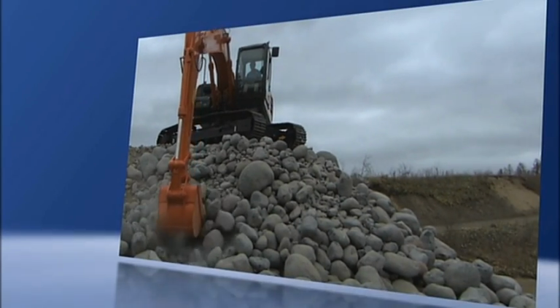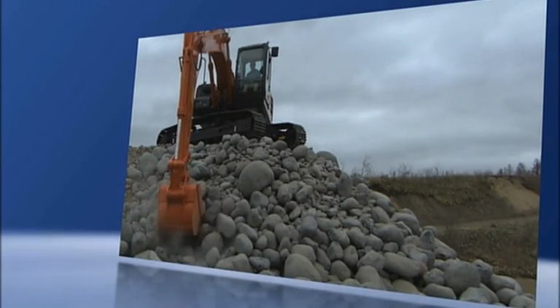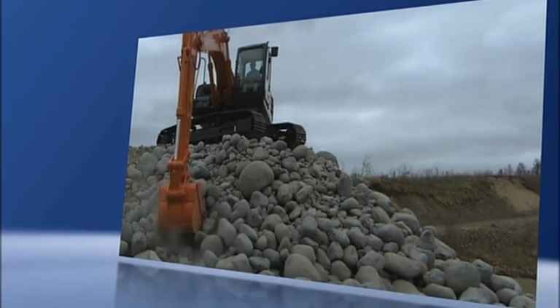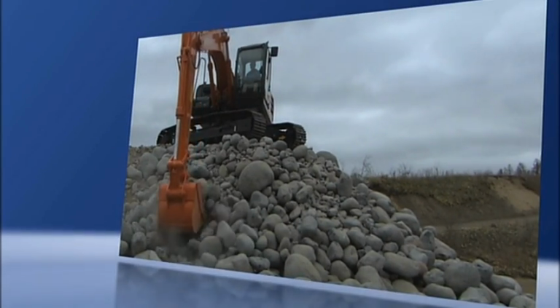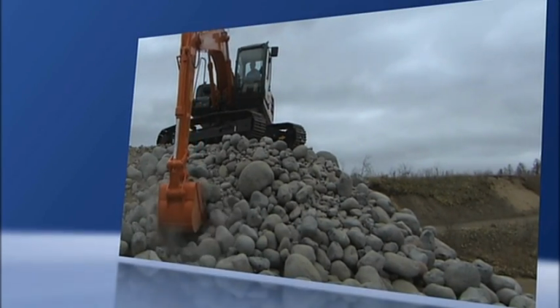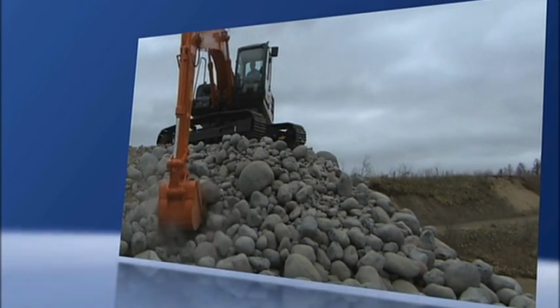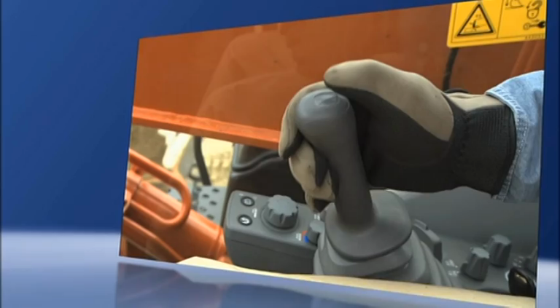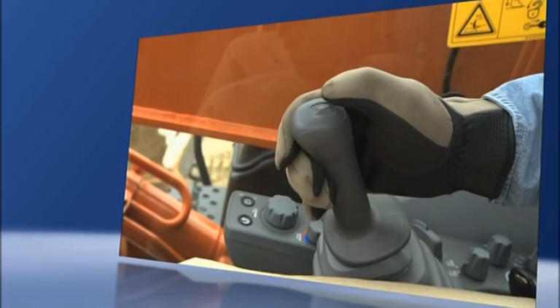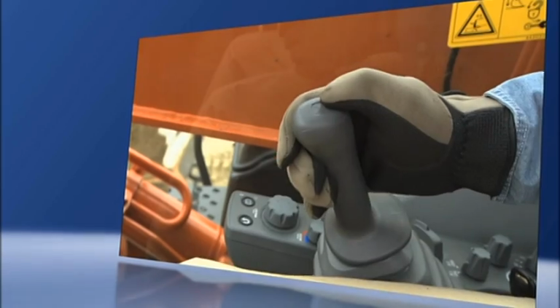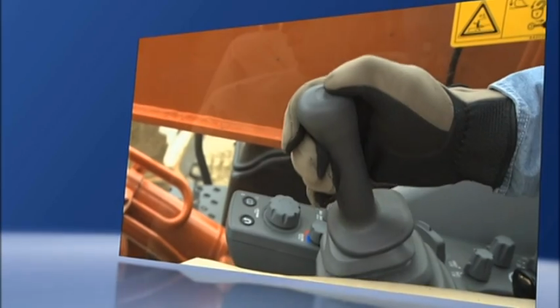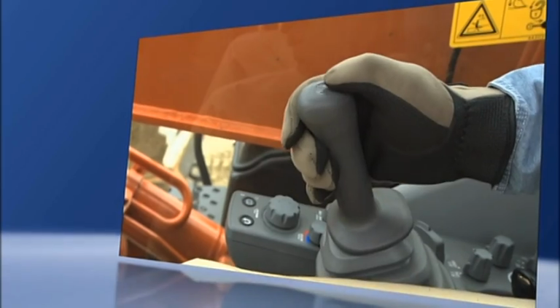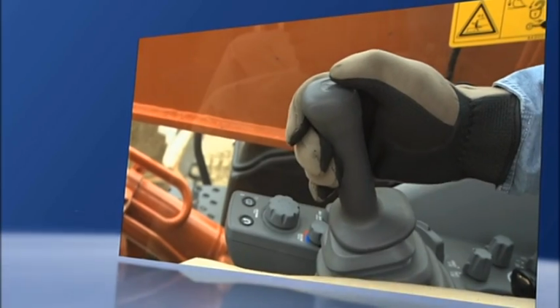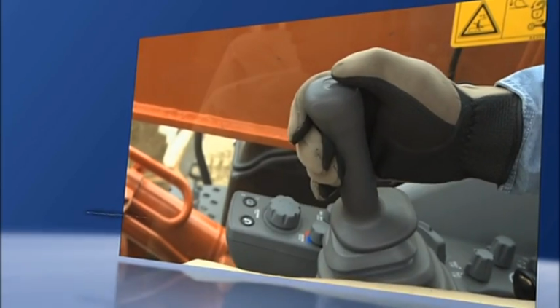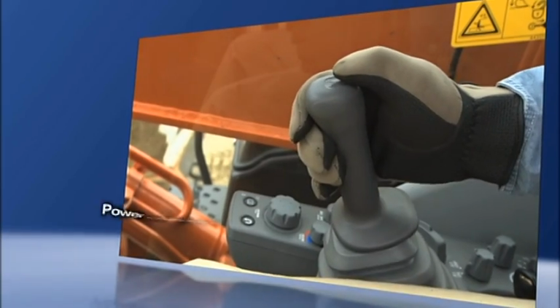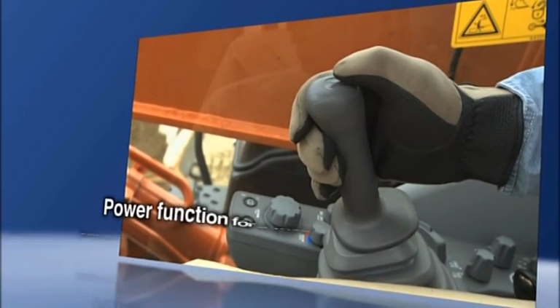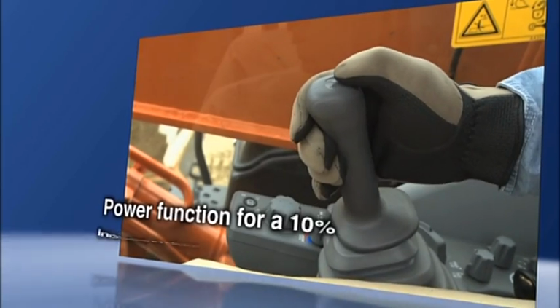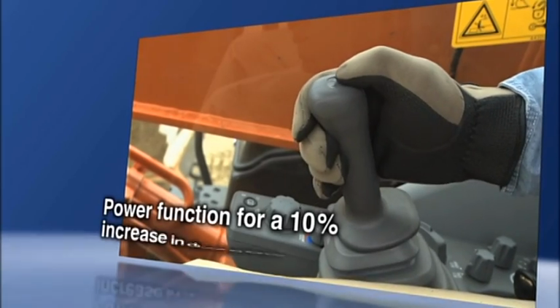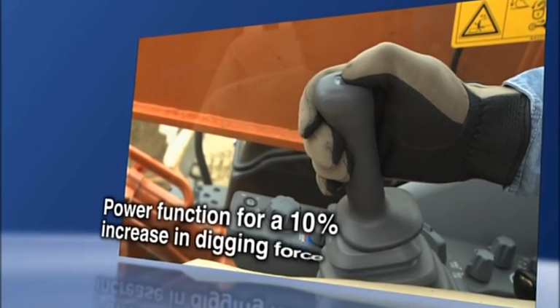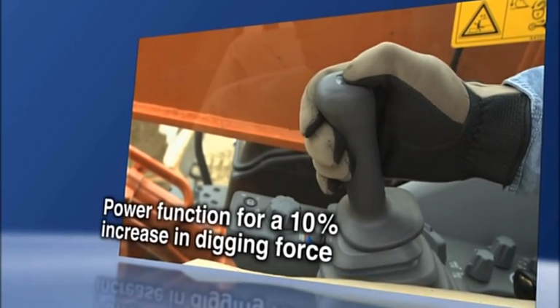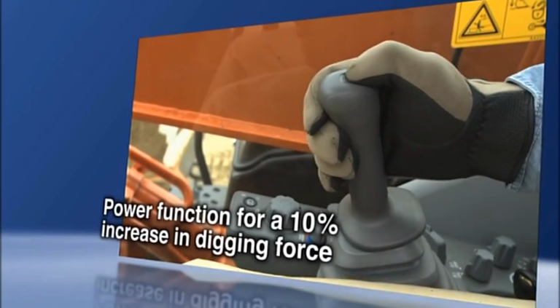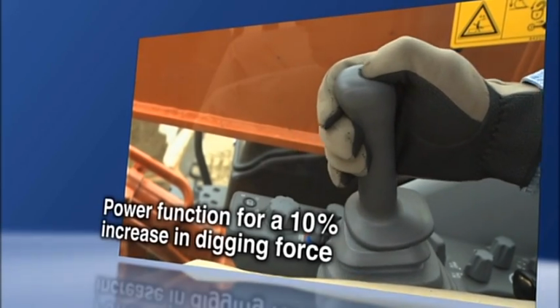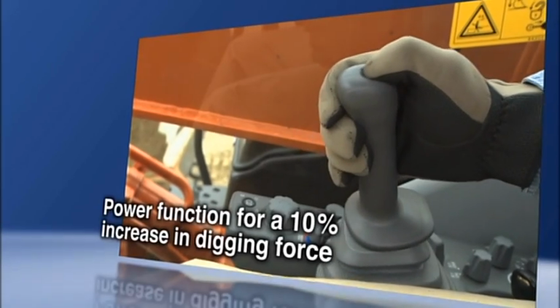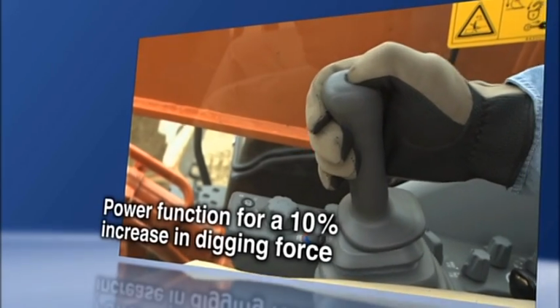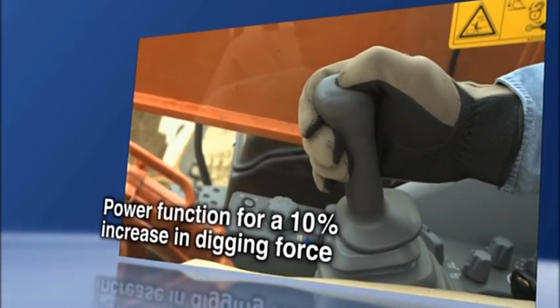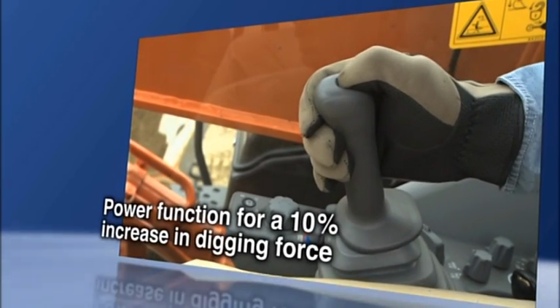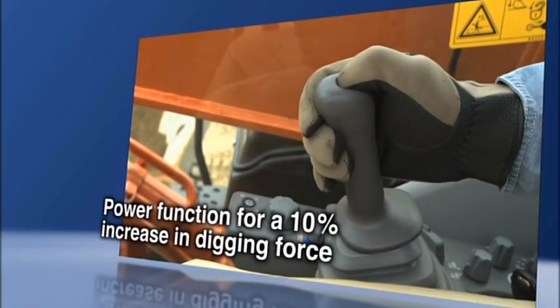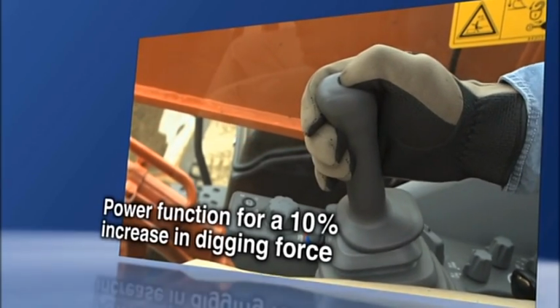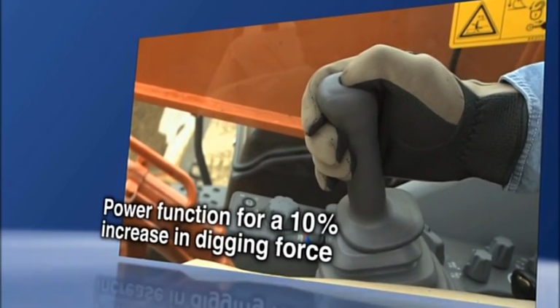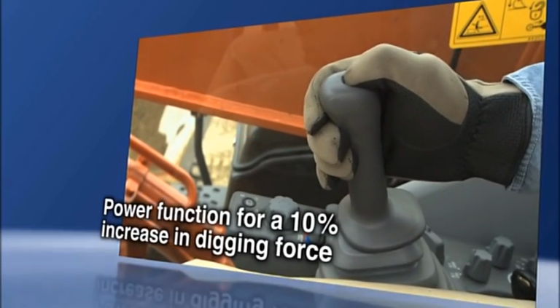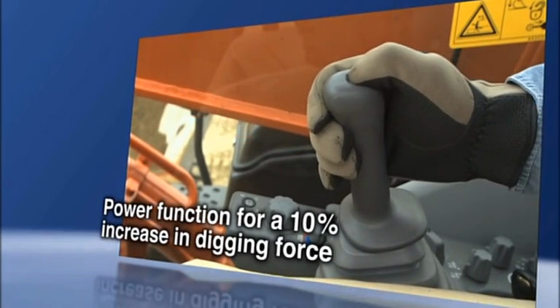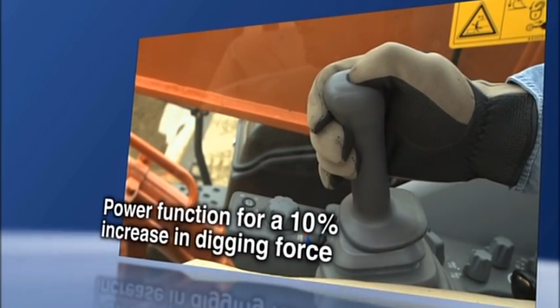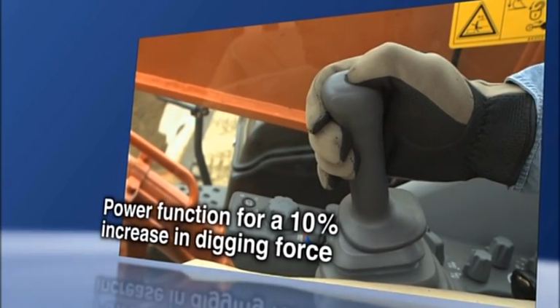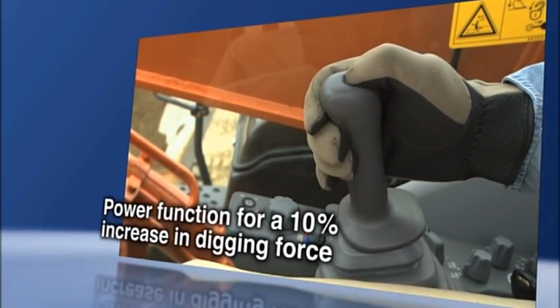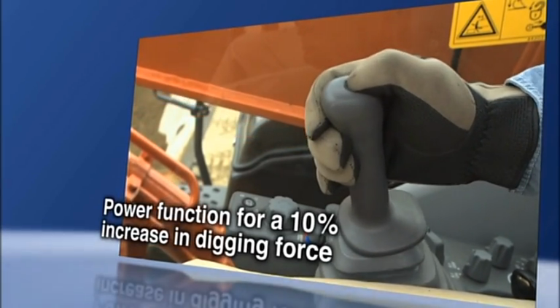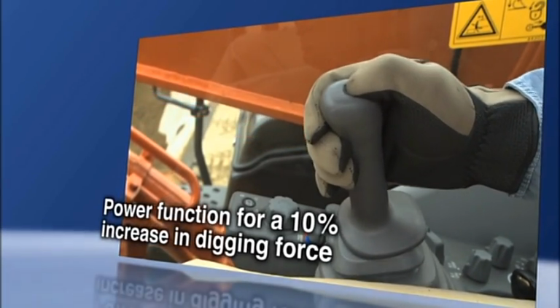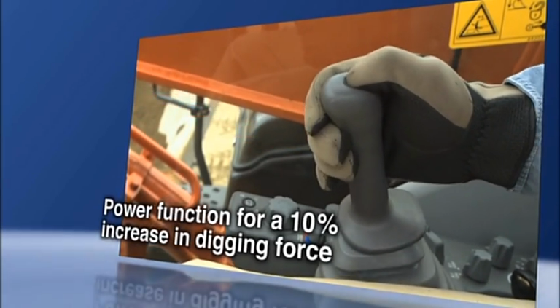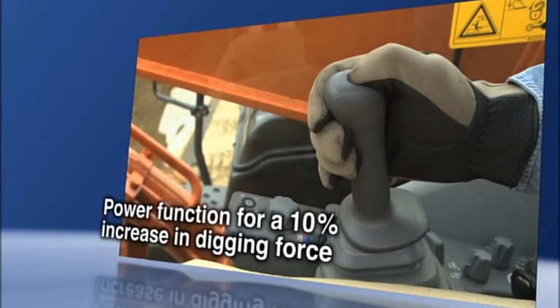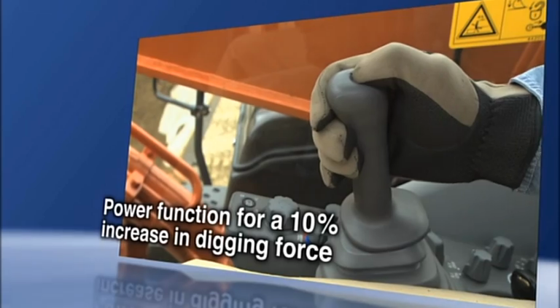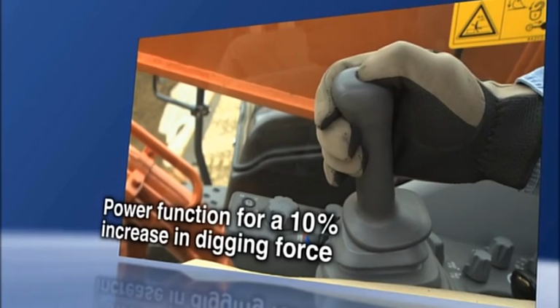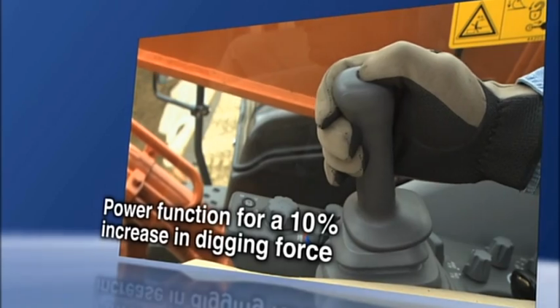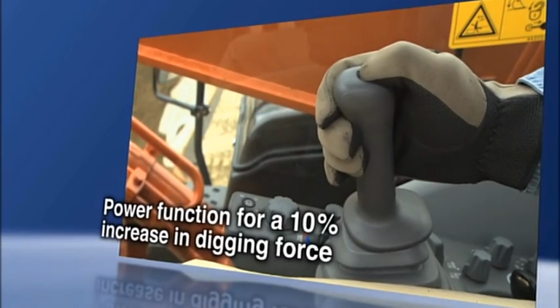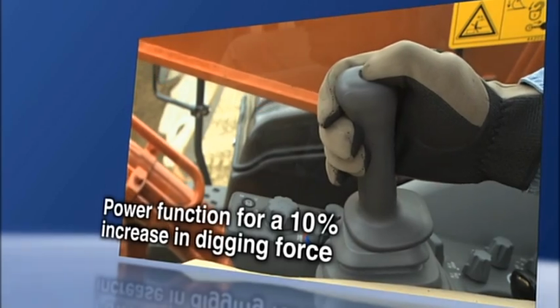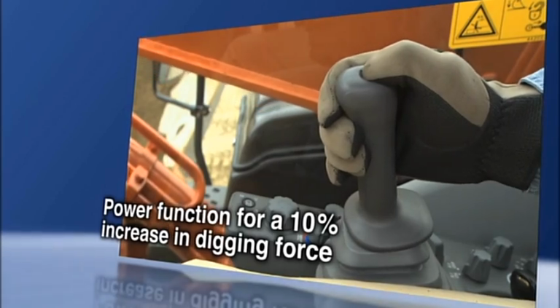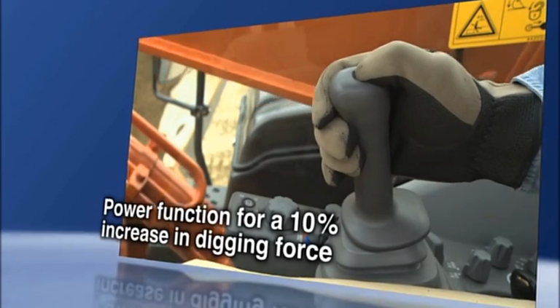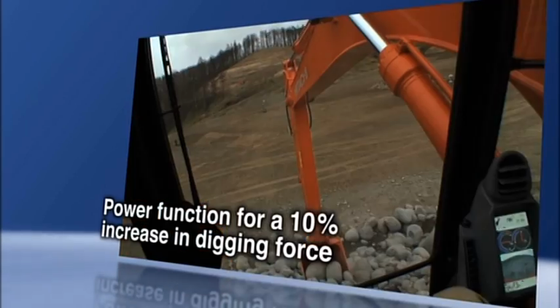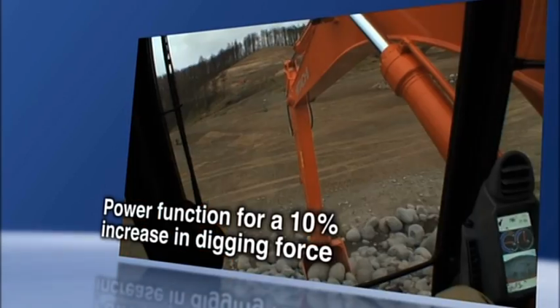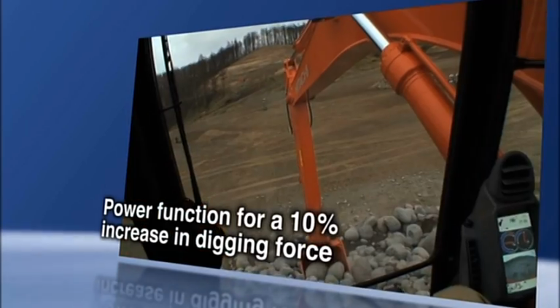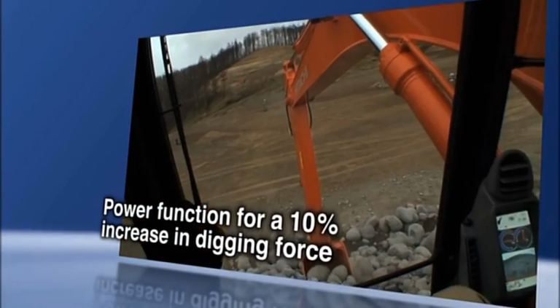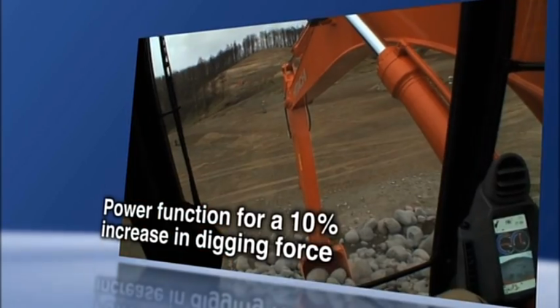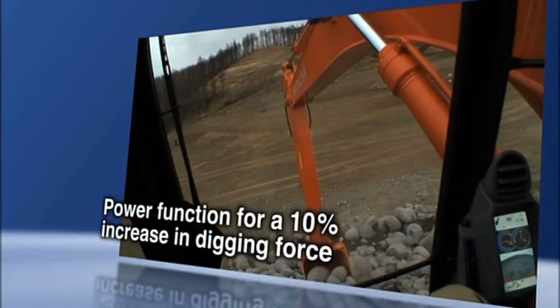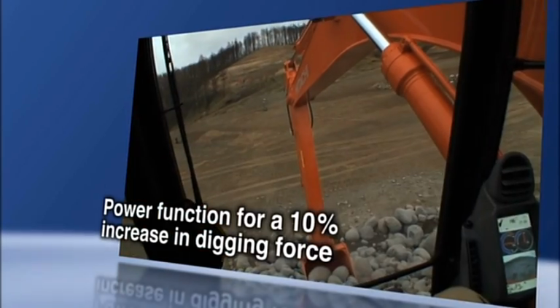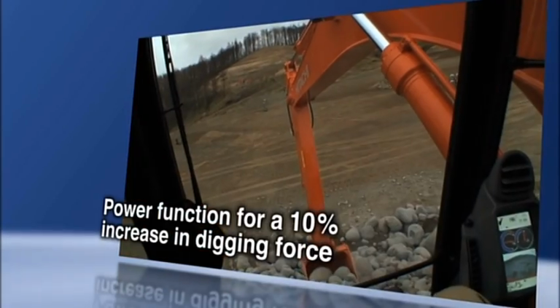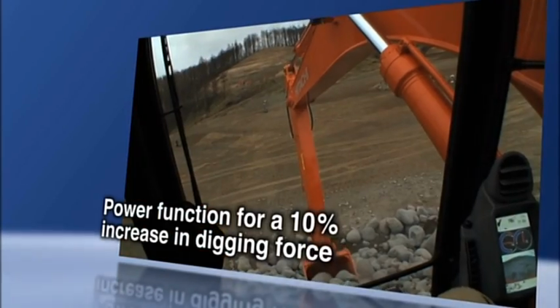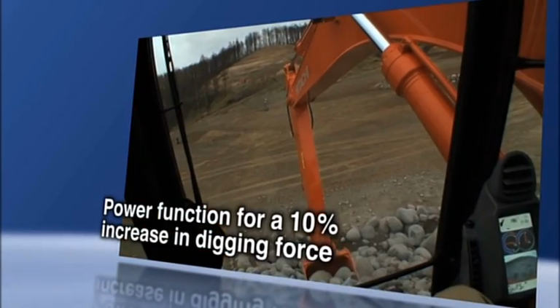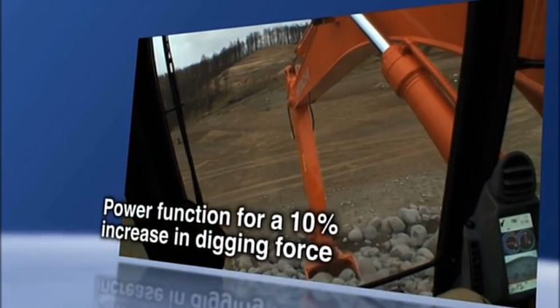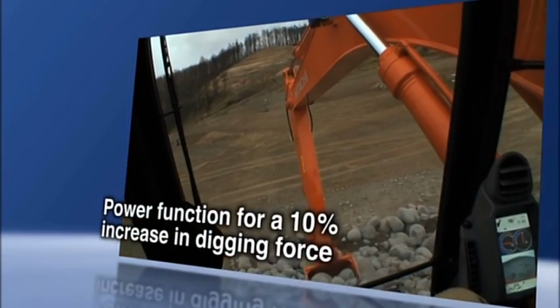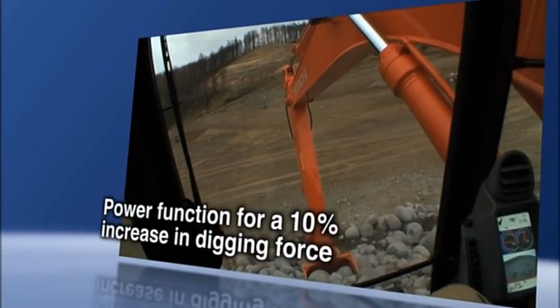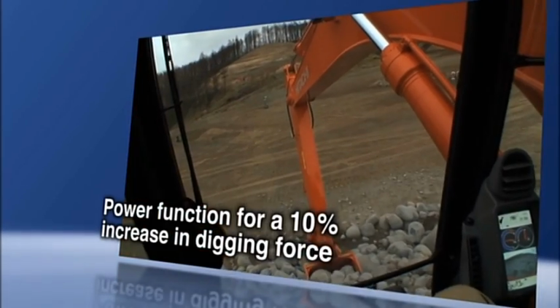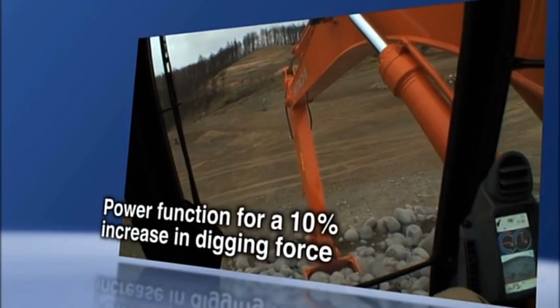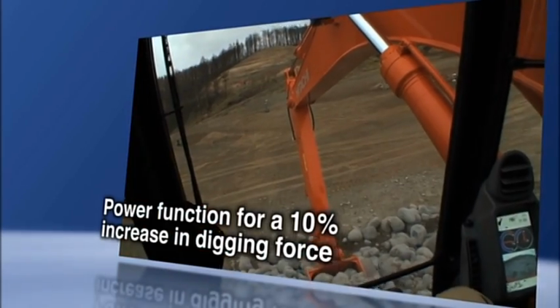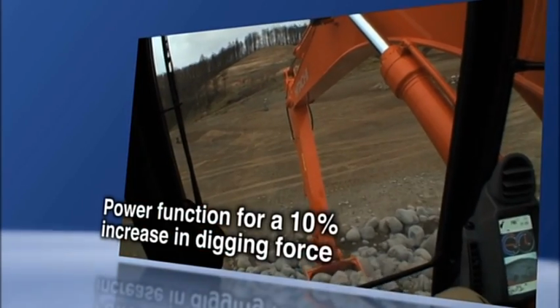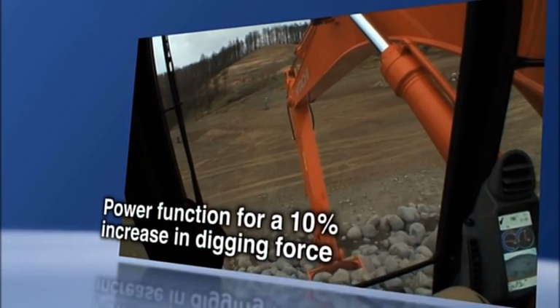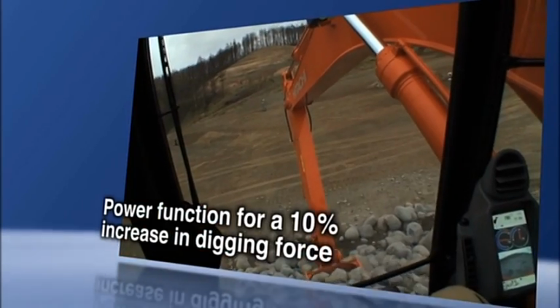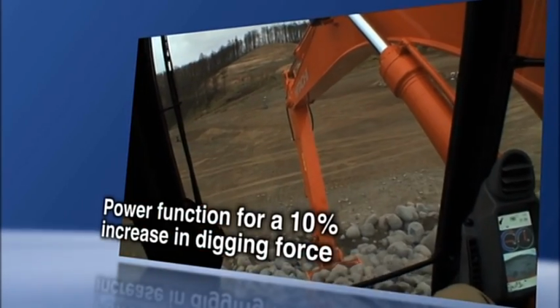A power boost switch on the operating lever temporarily boosts digging force by 10% for the excavation of hard ground.